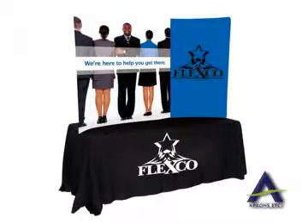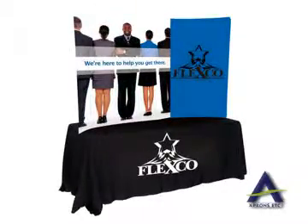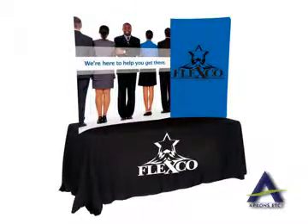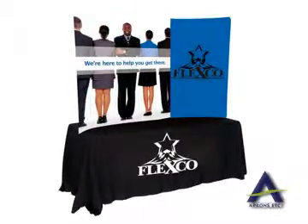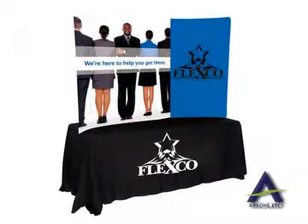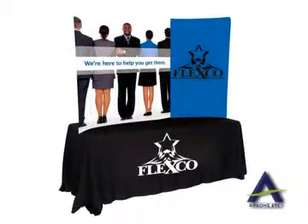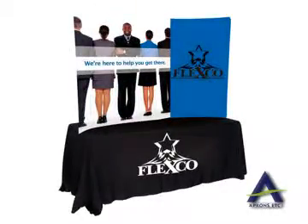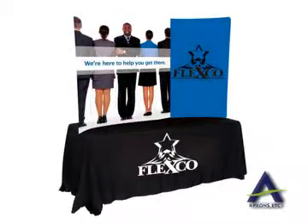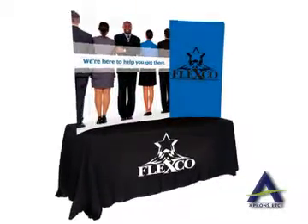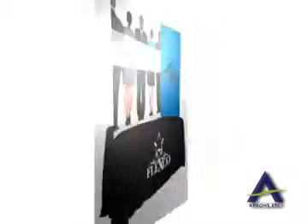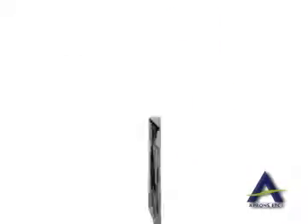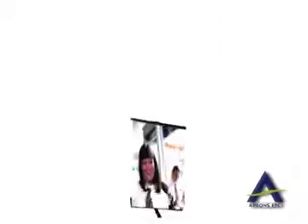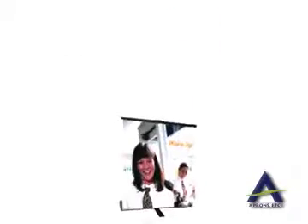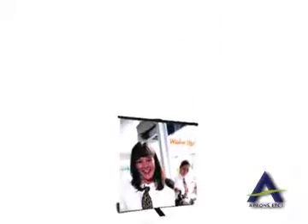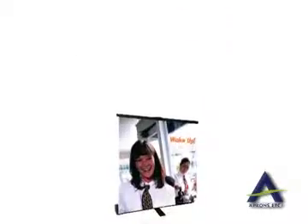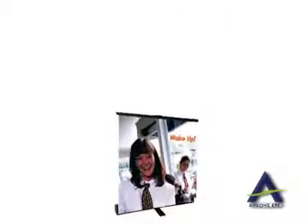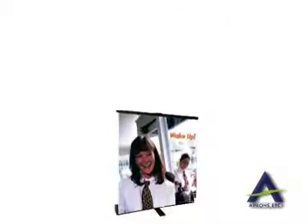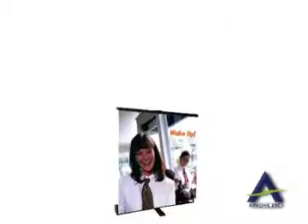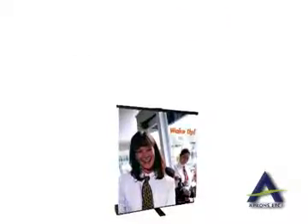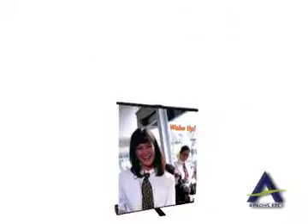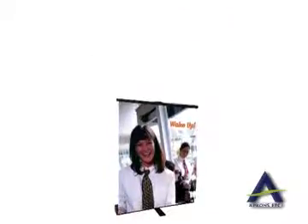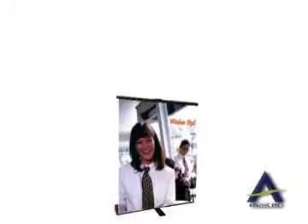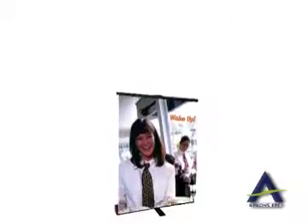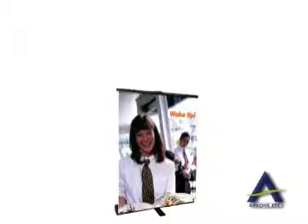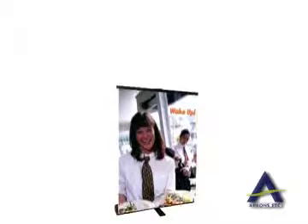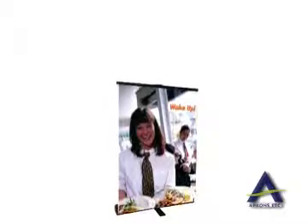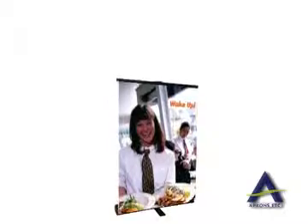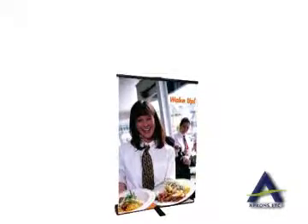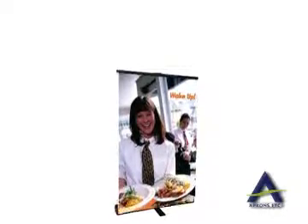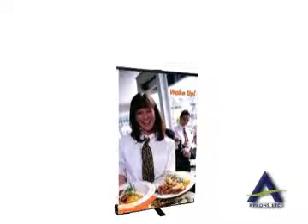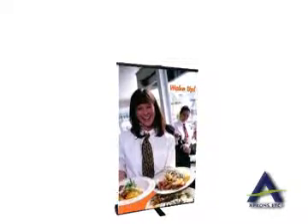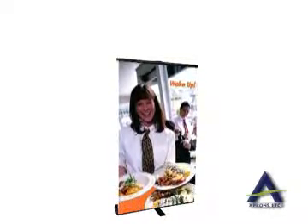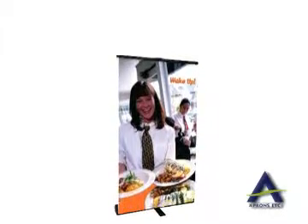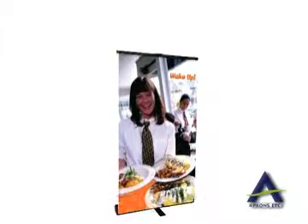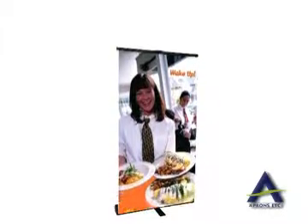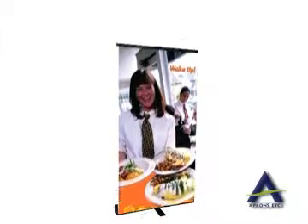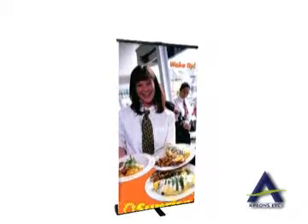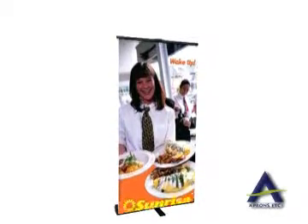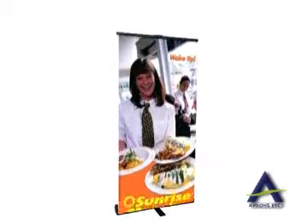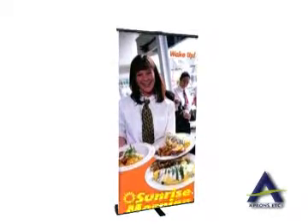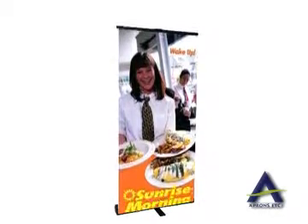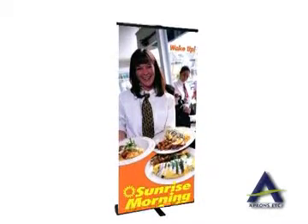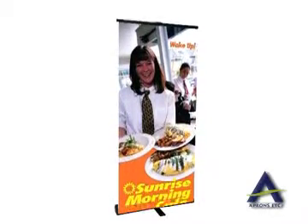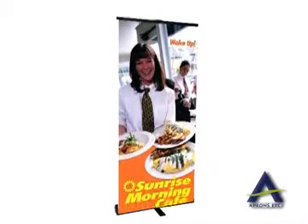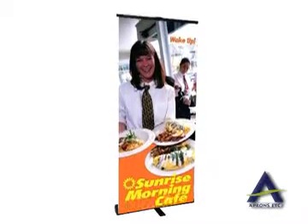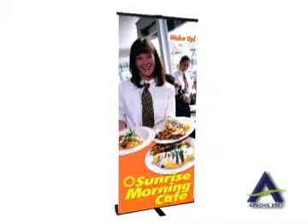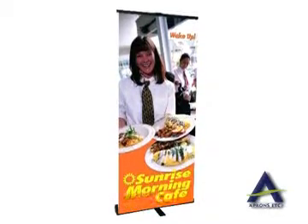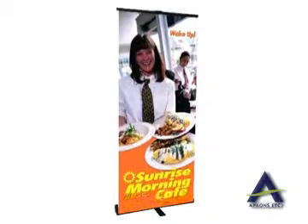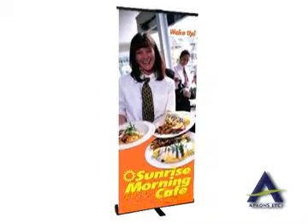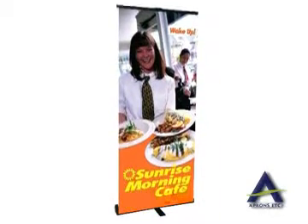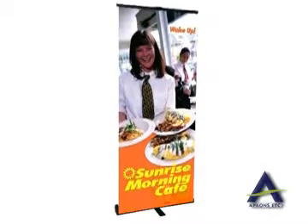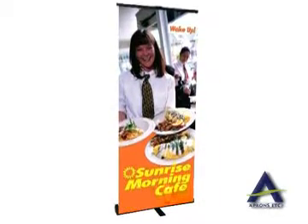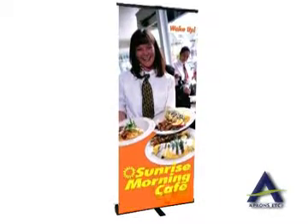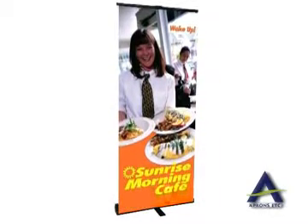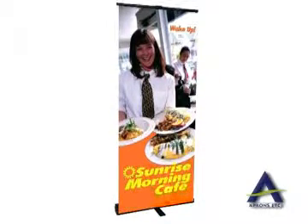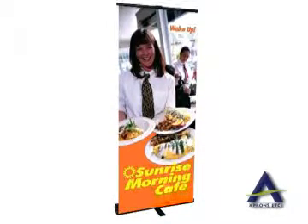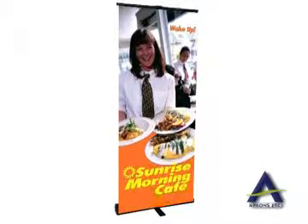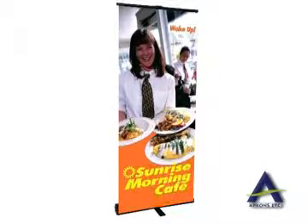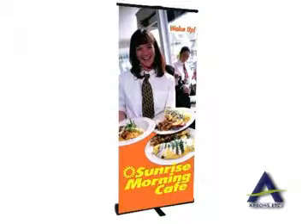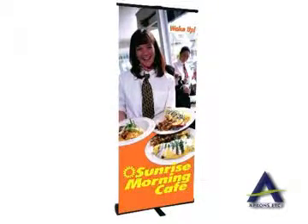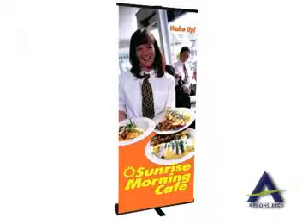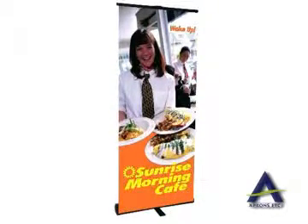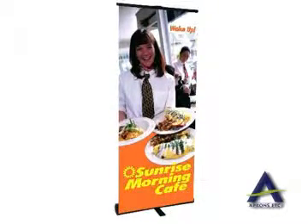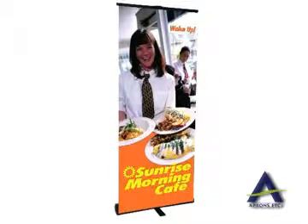Add our portable and retractable banner stands with the durable 12 ounce smooth vinyl digital banners as a complete turnkey display.